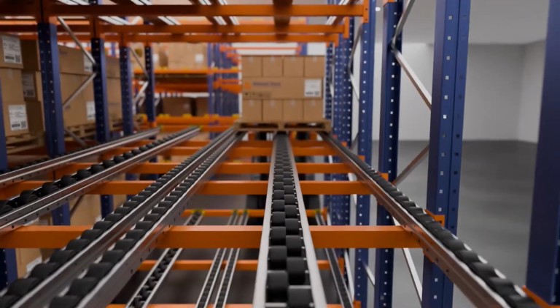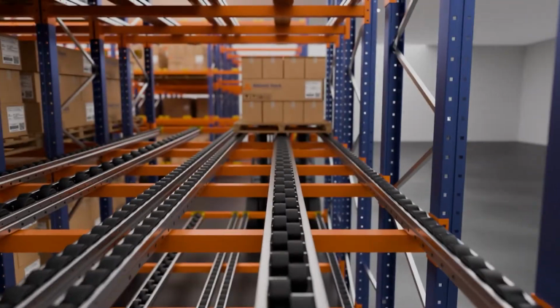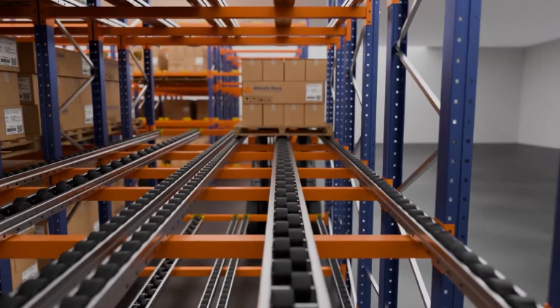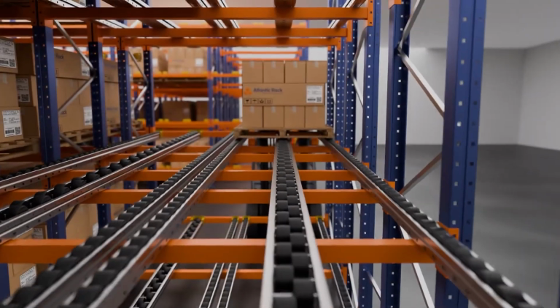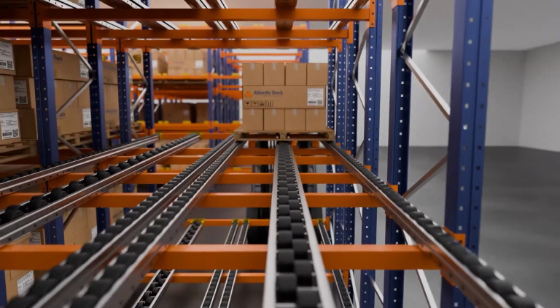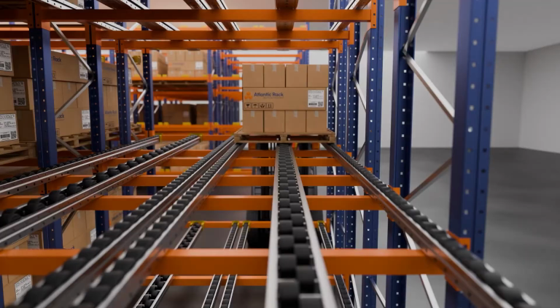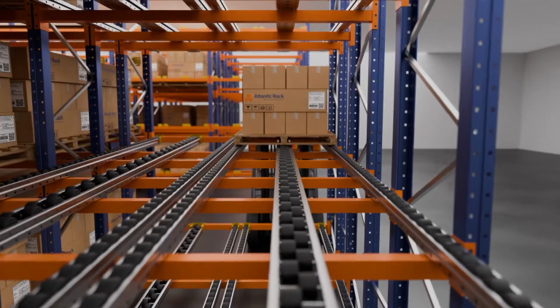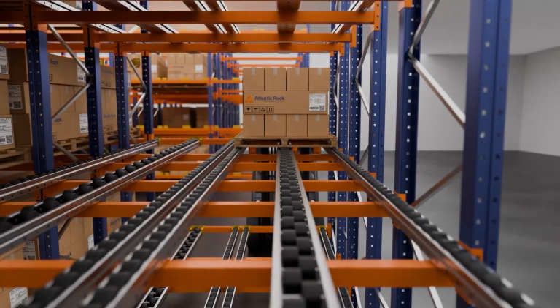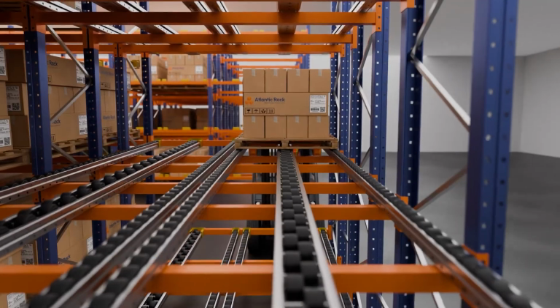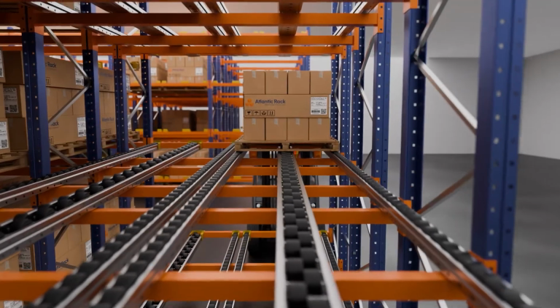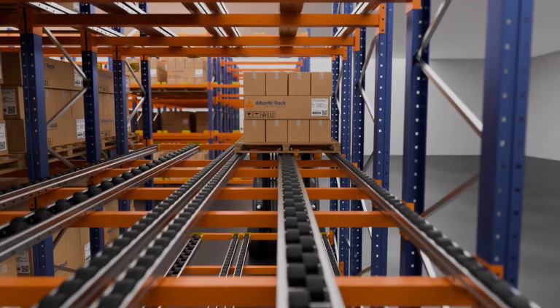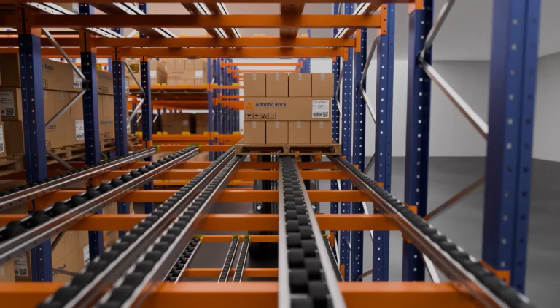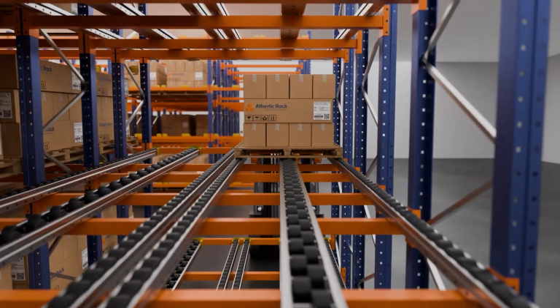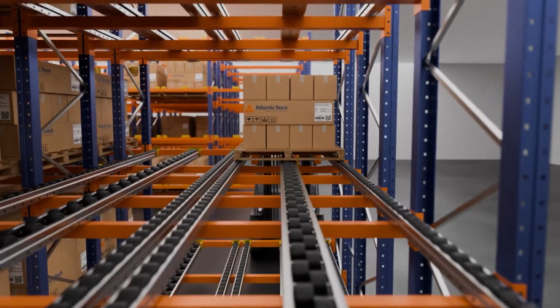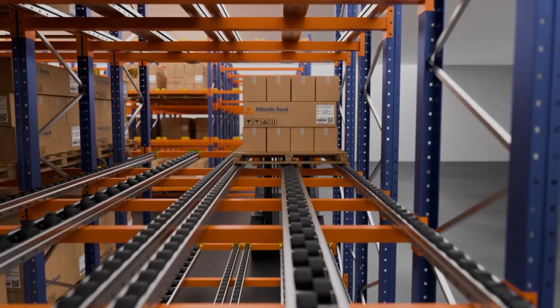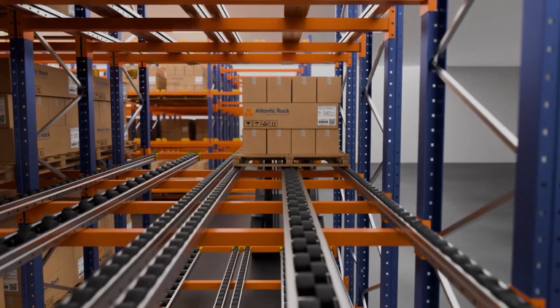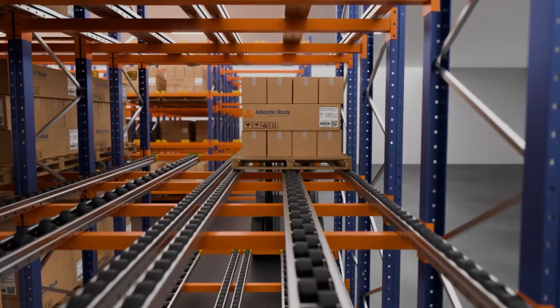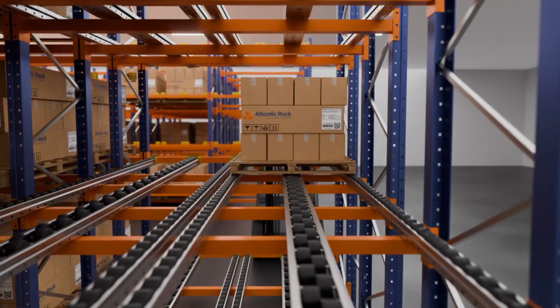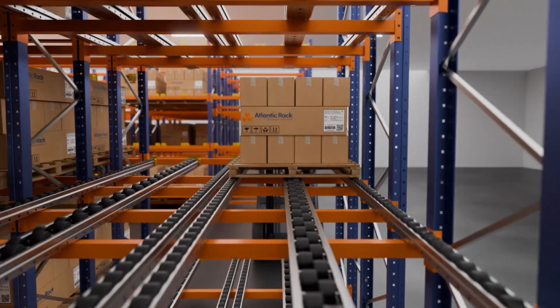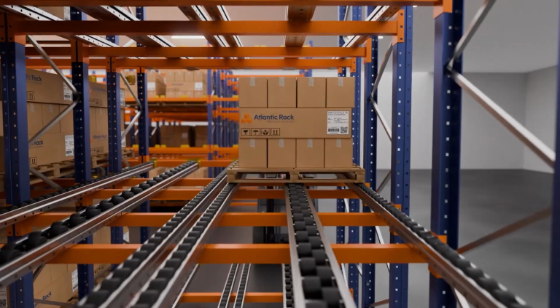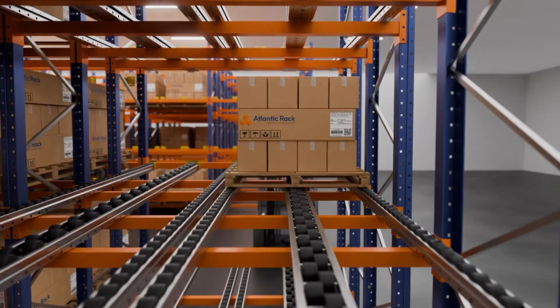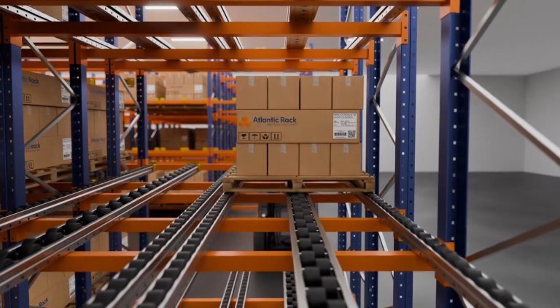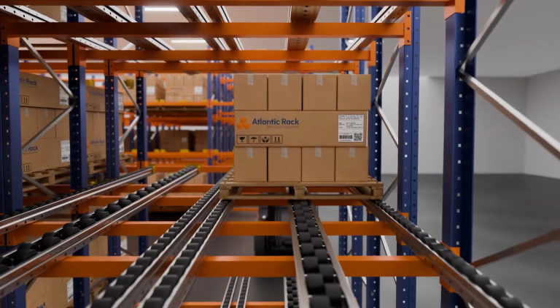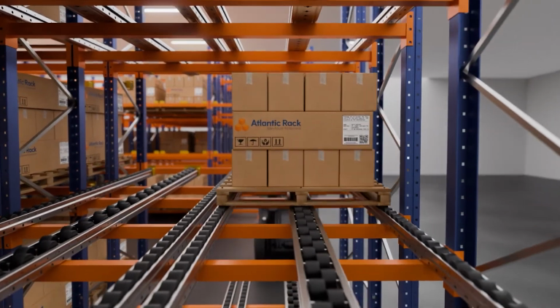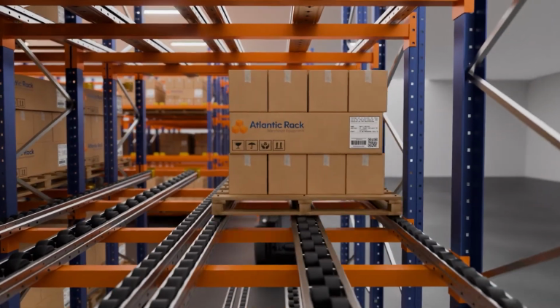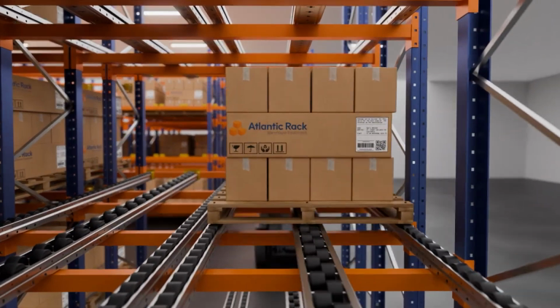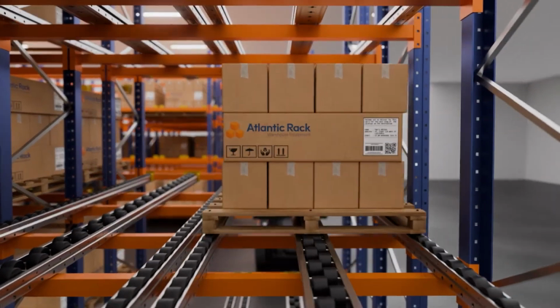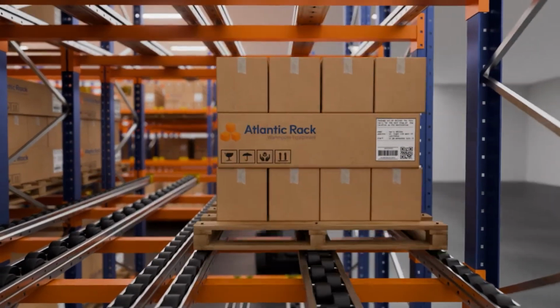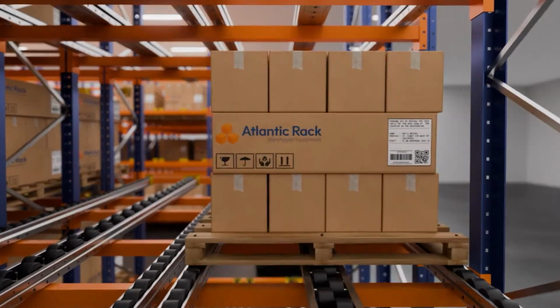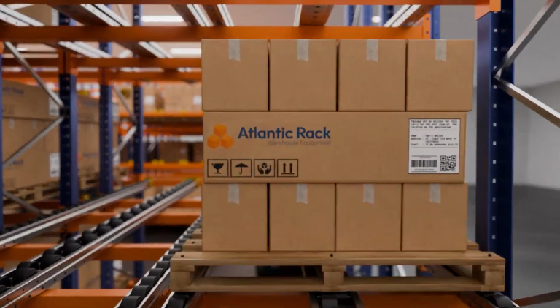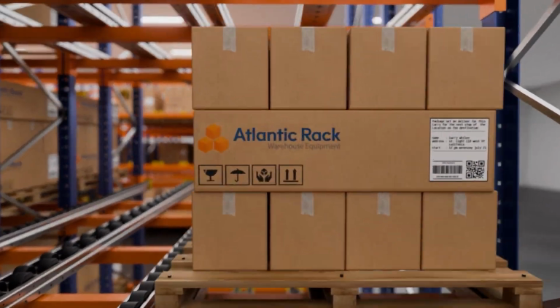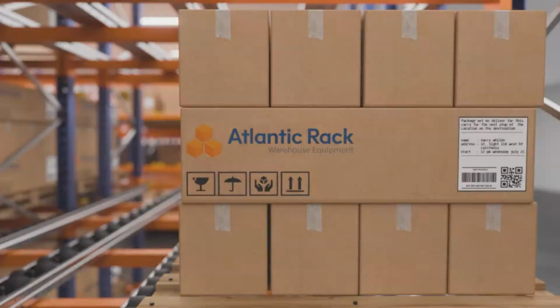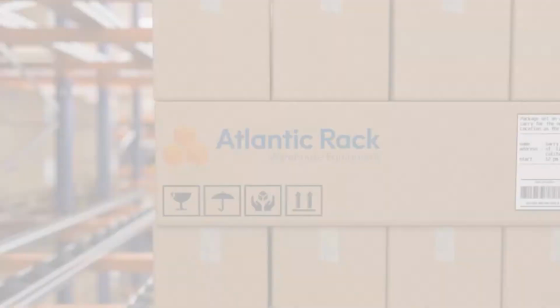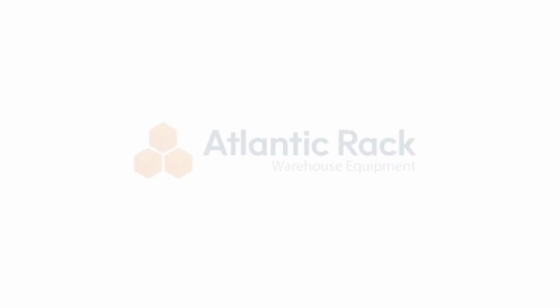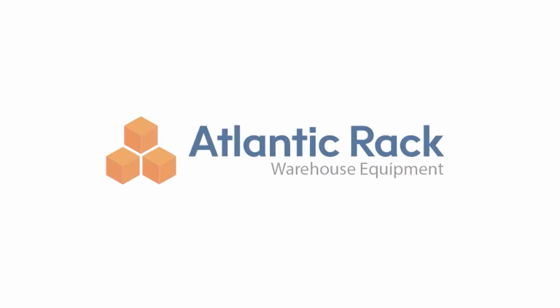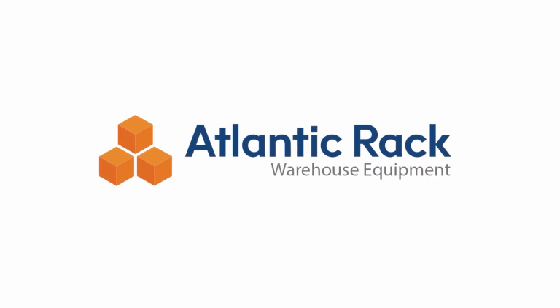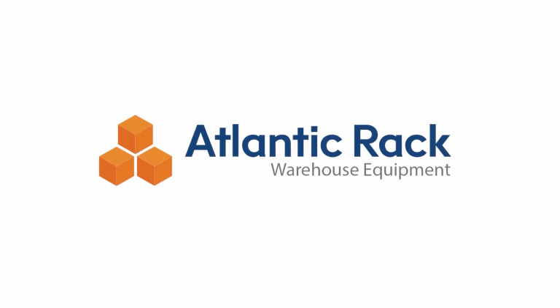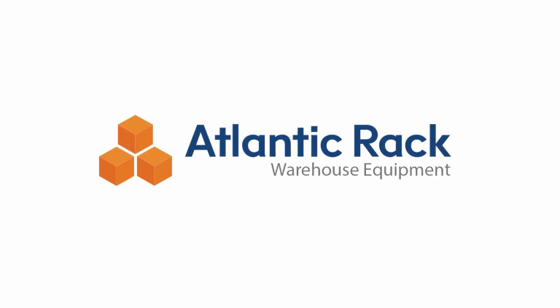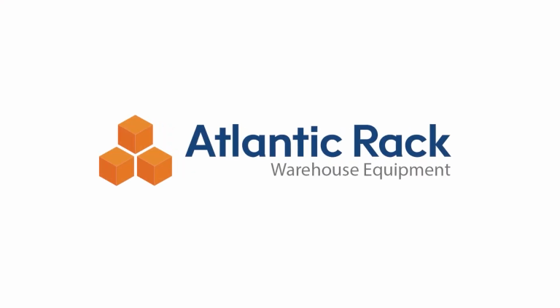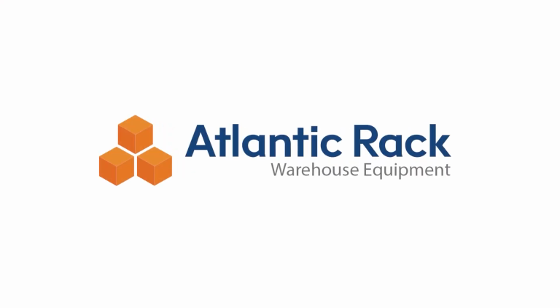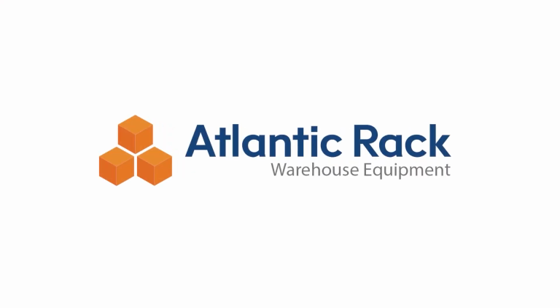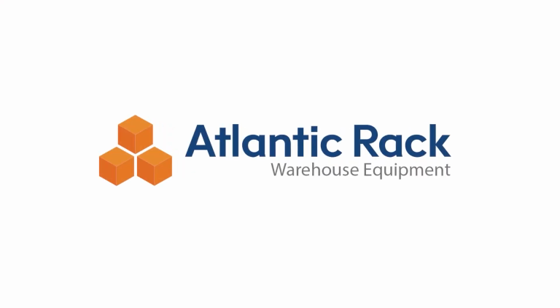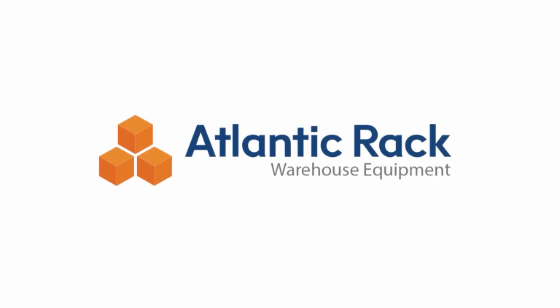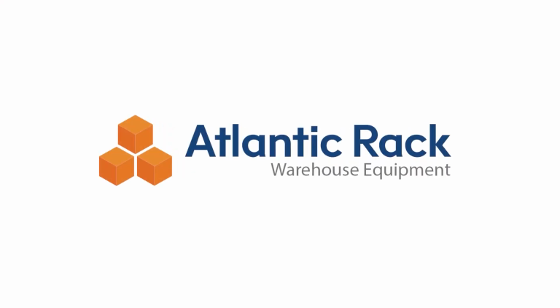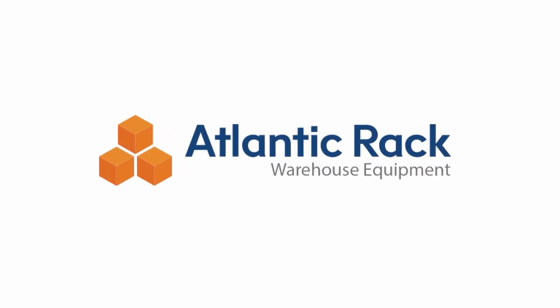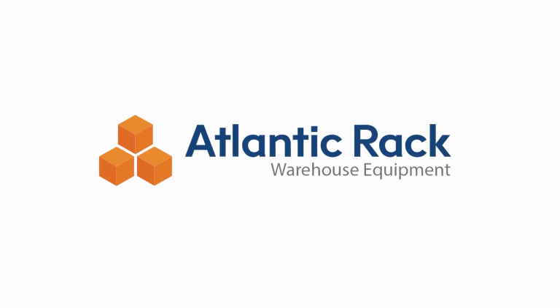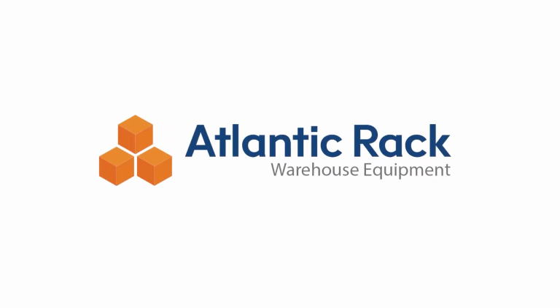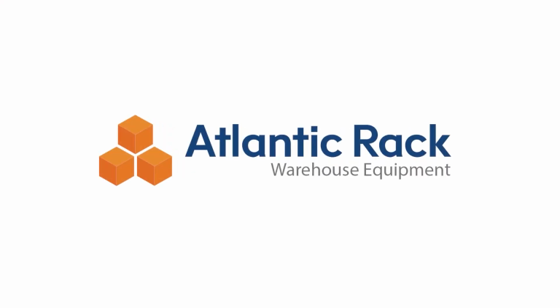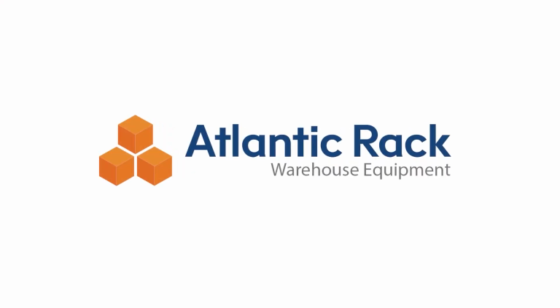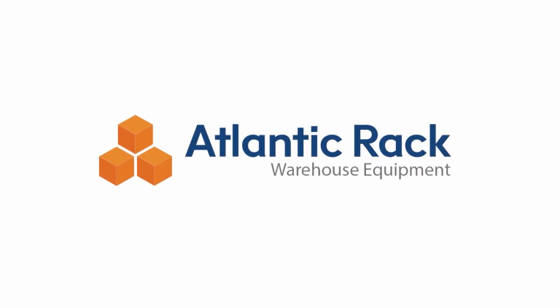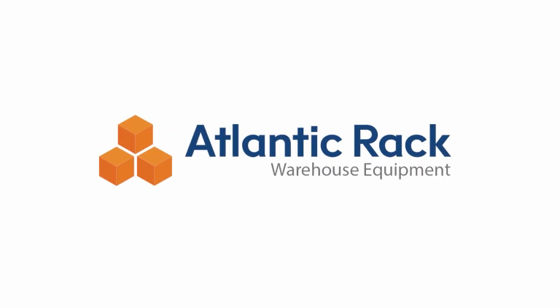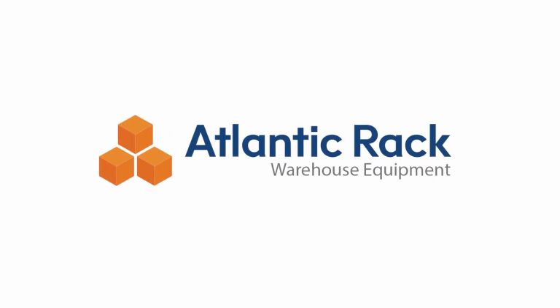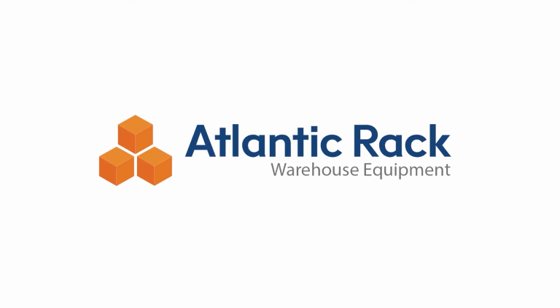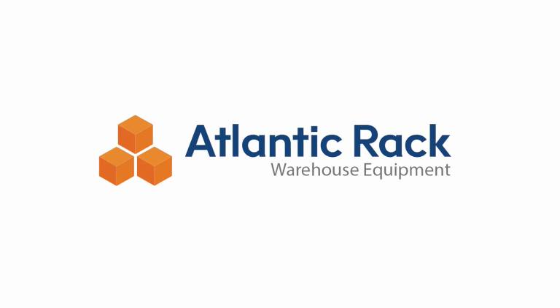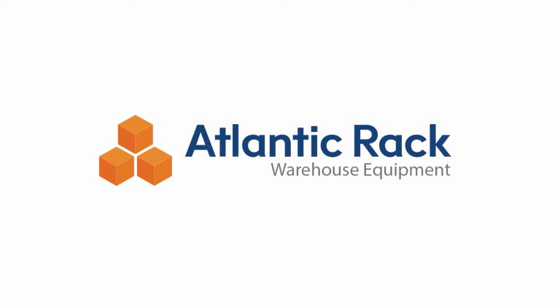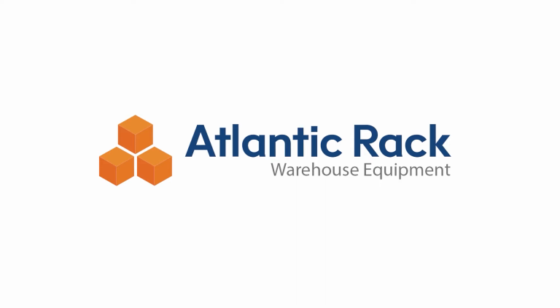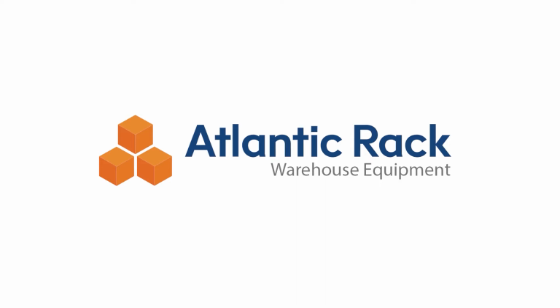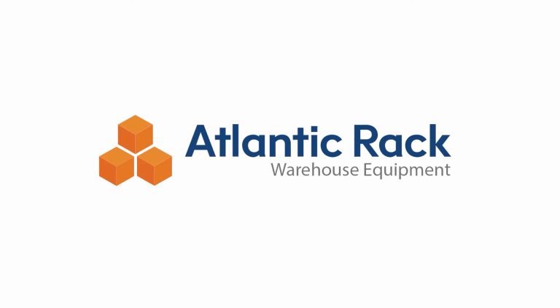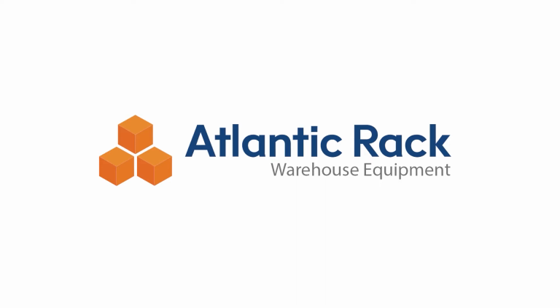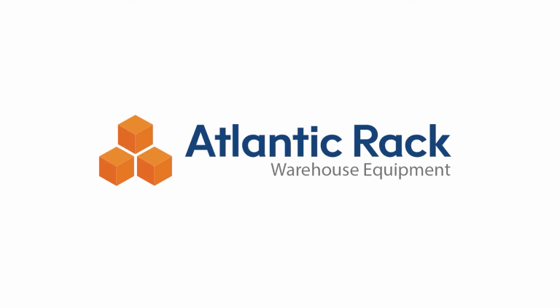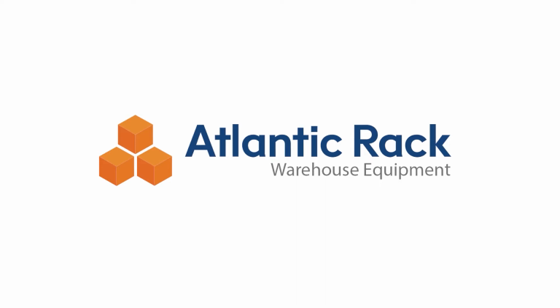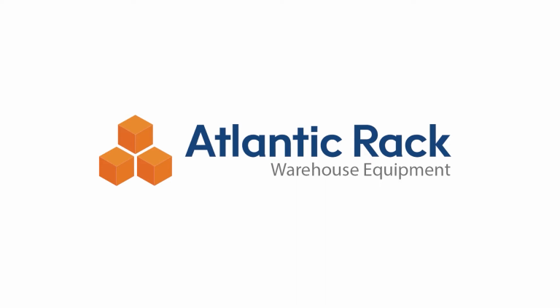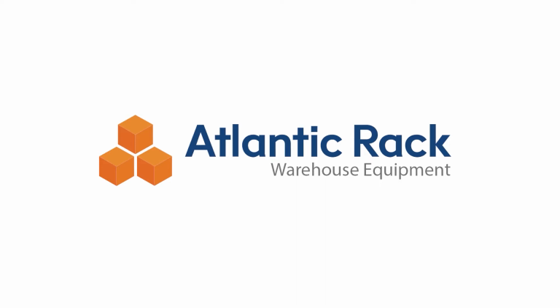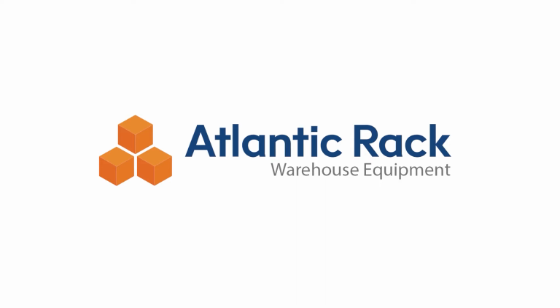For more information on storage systems, call Atlantic Rack — we can guide you to find the best solution for your storage needs.